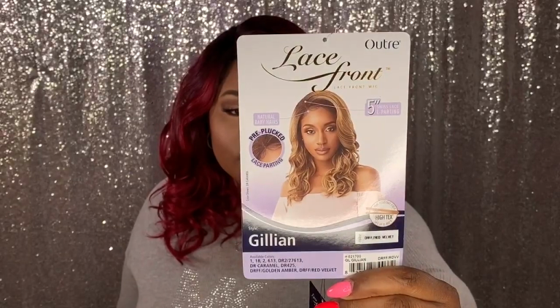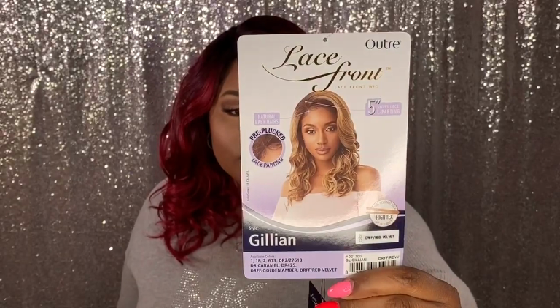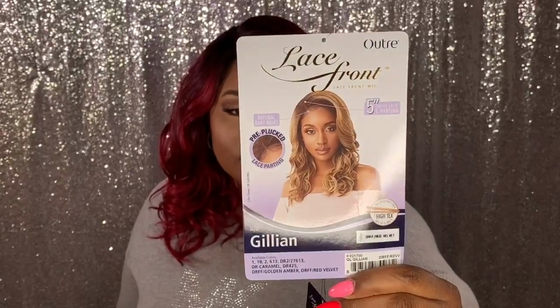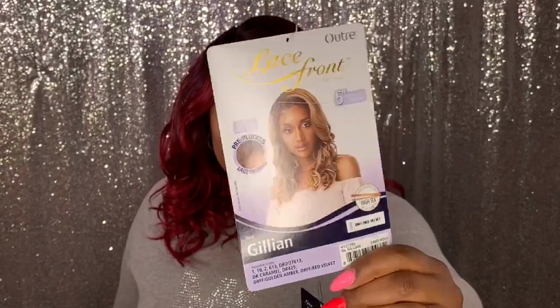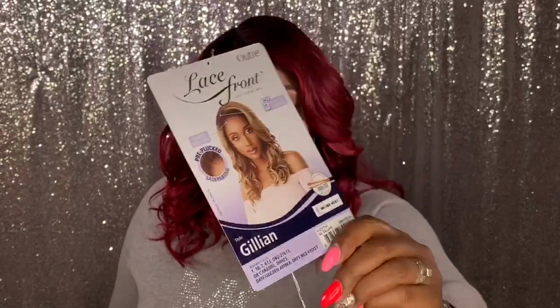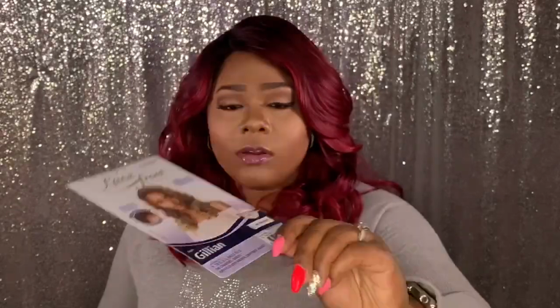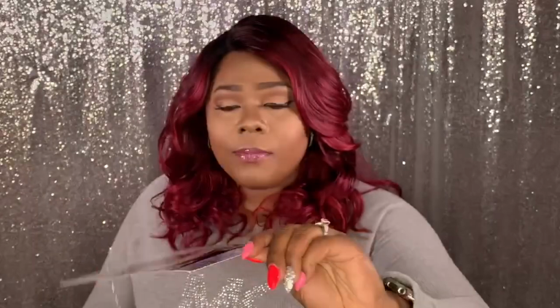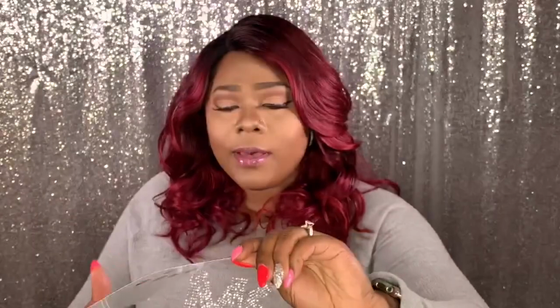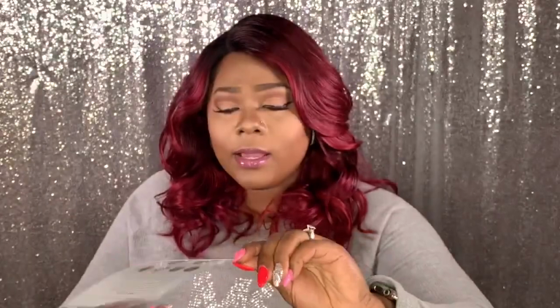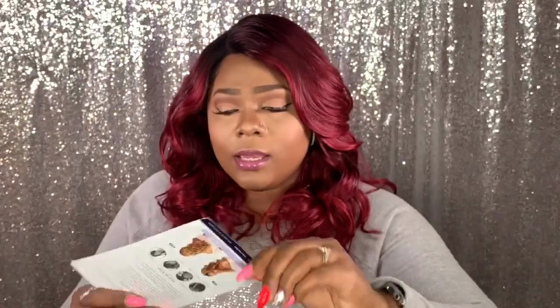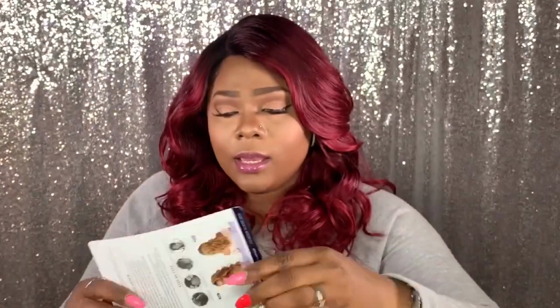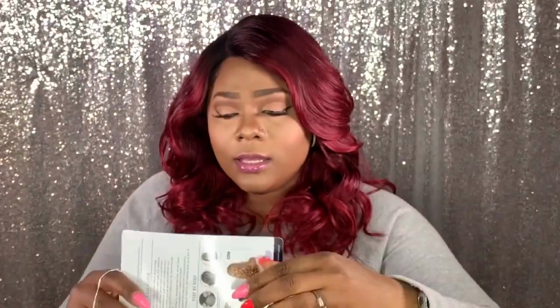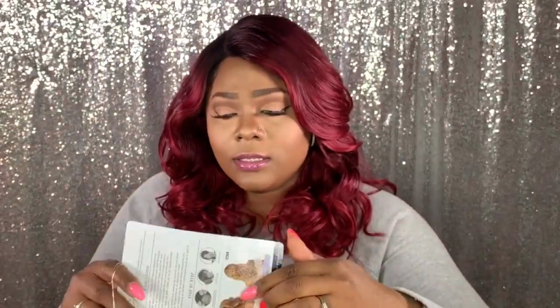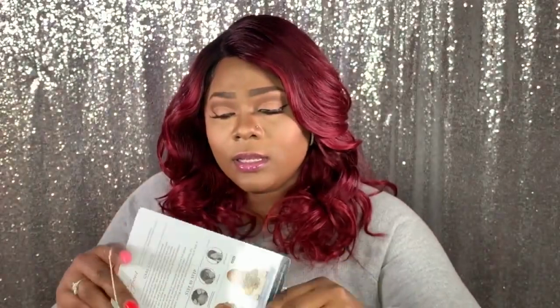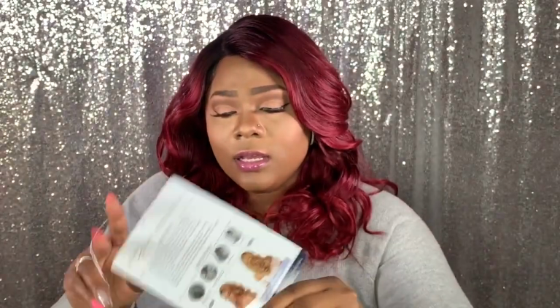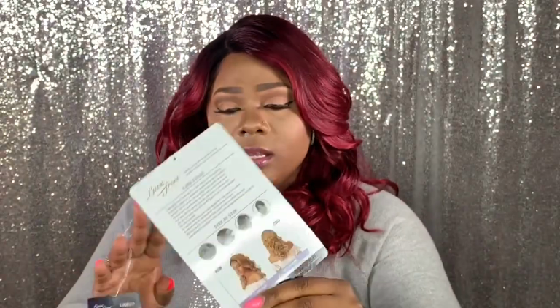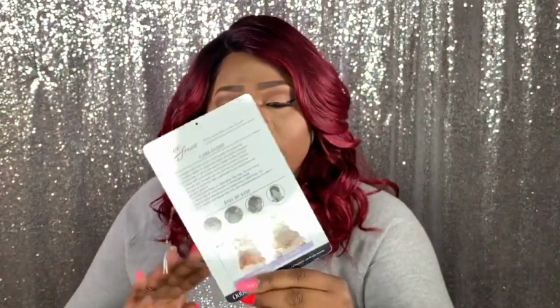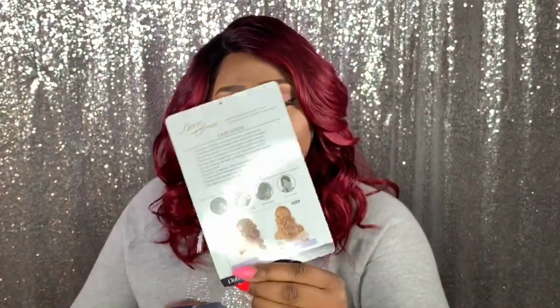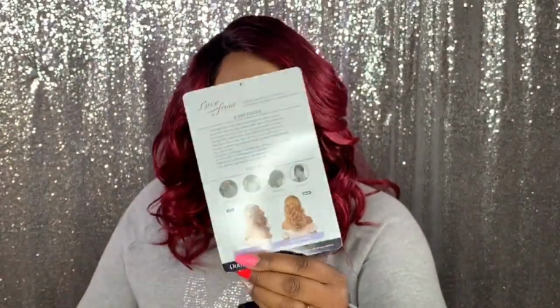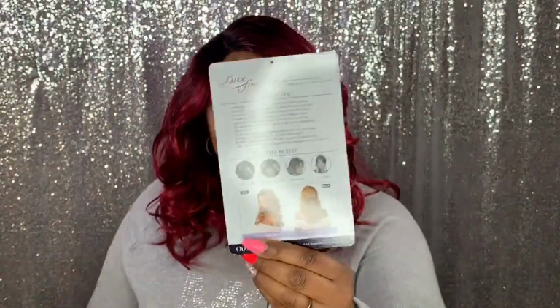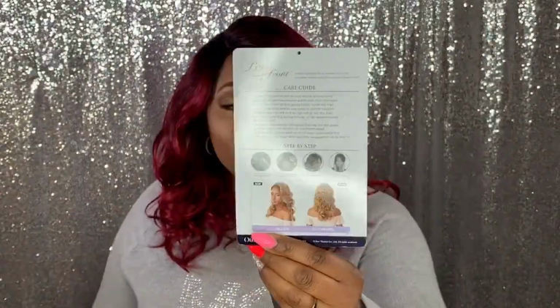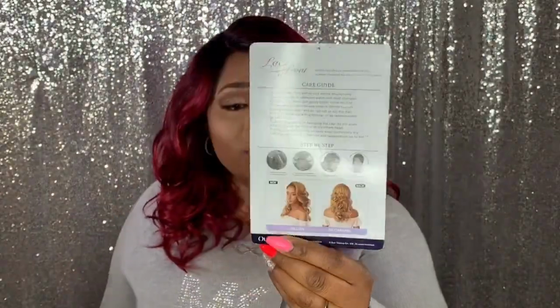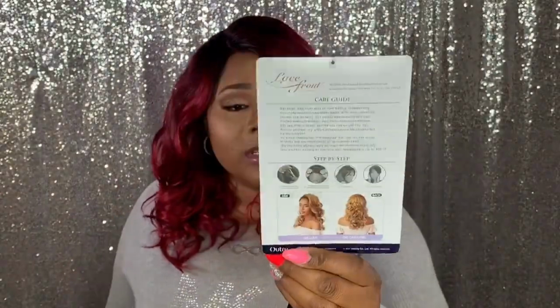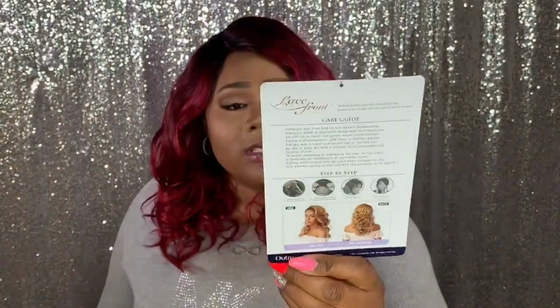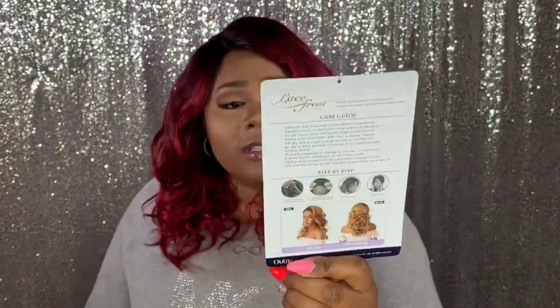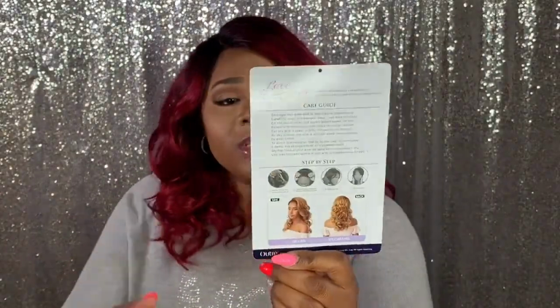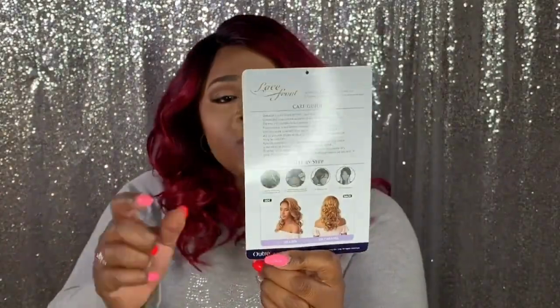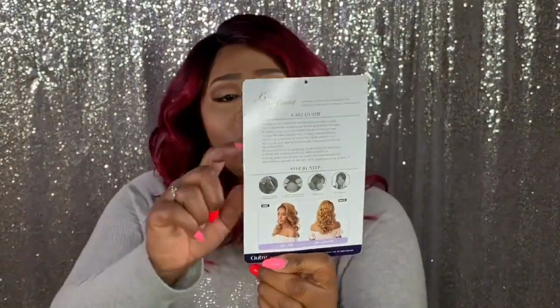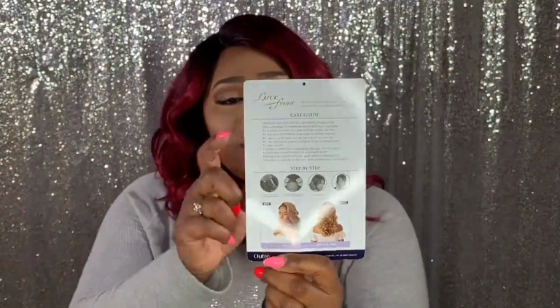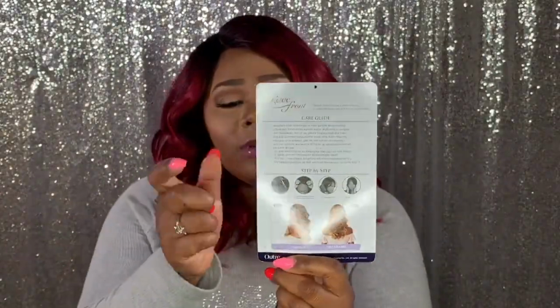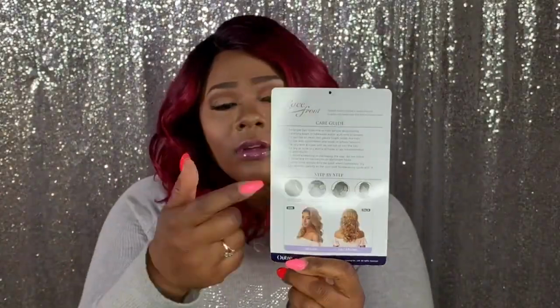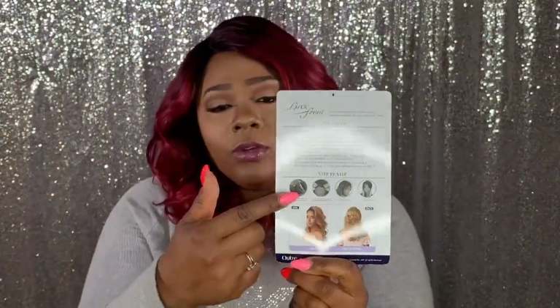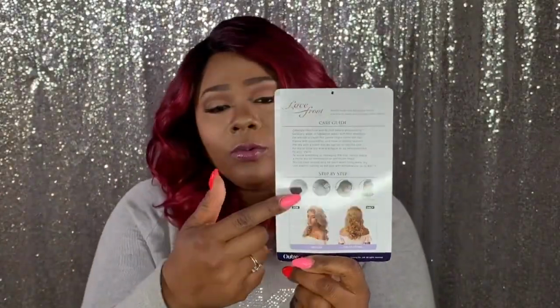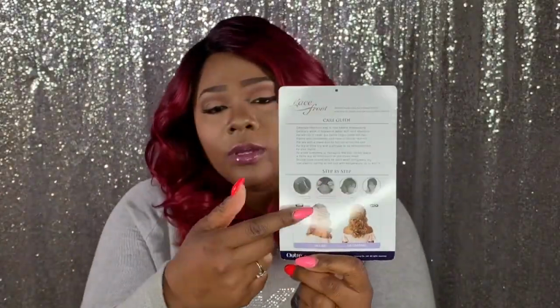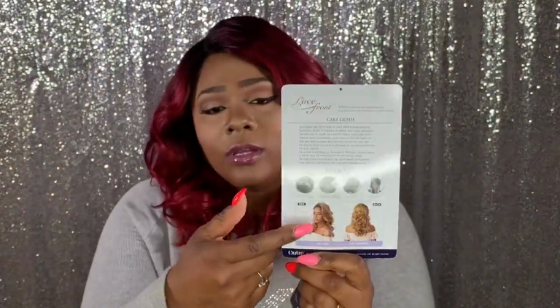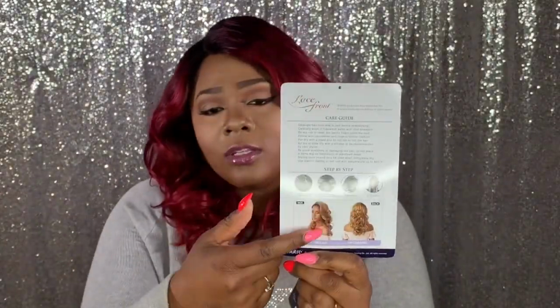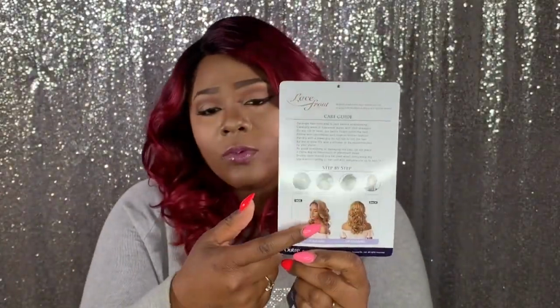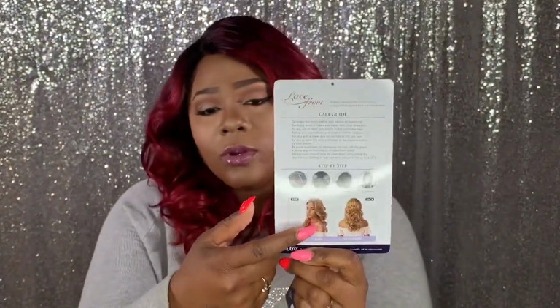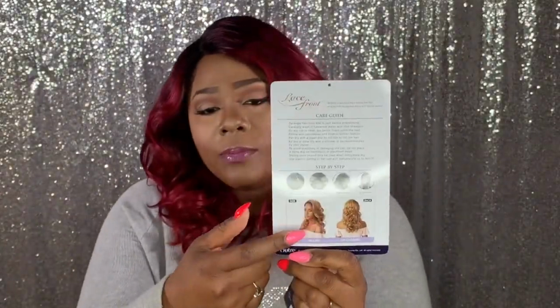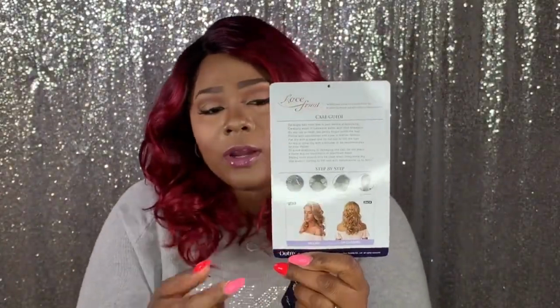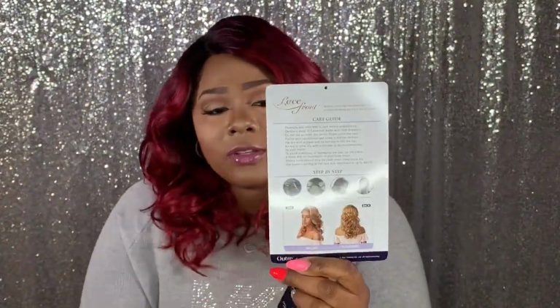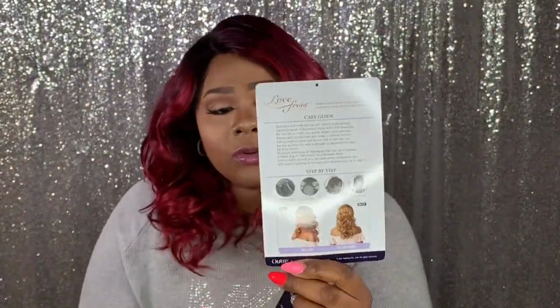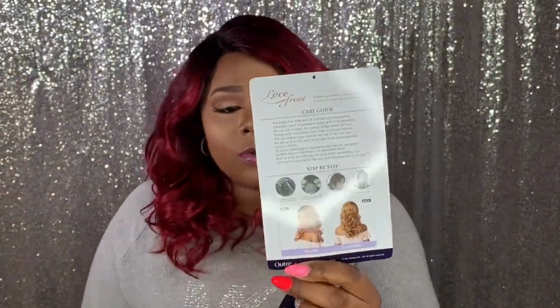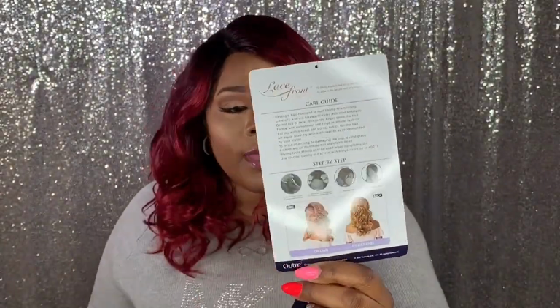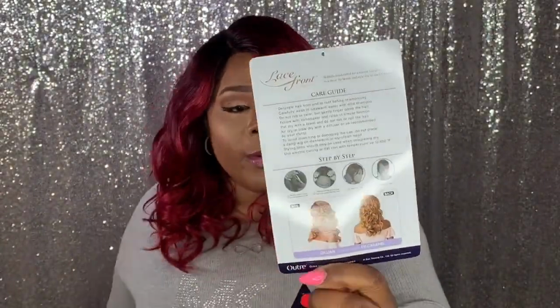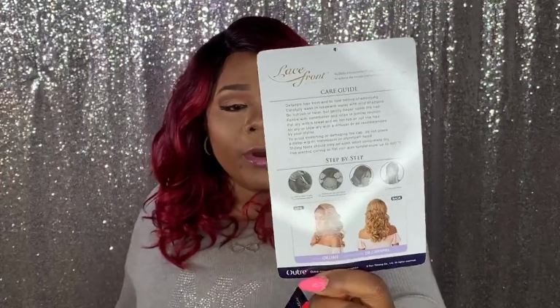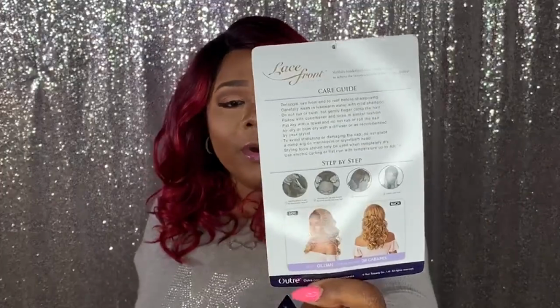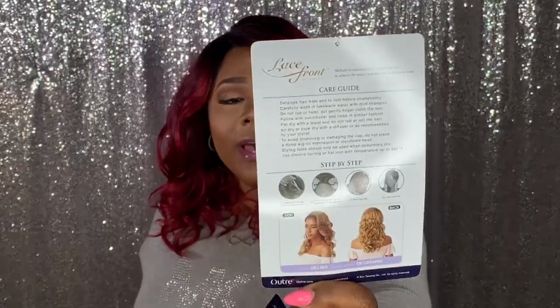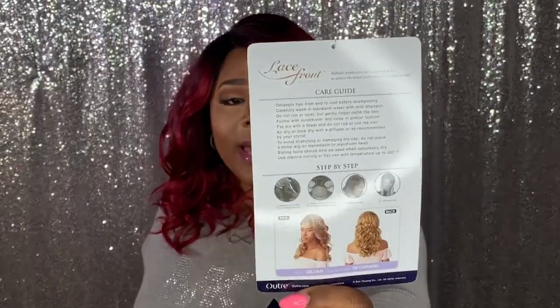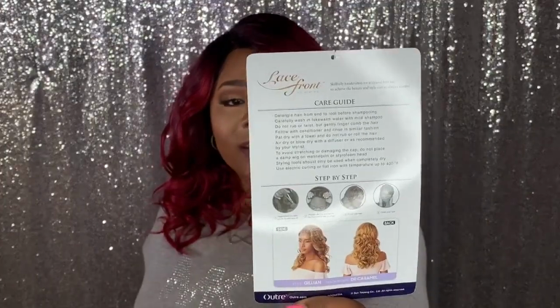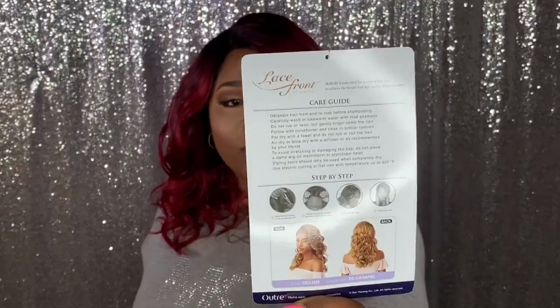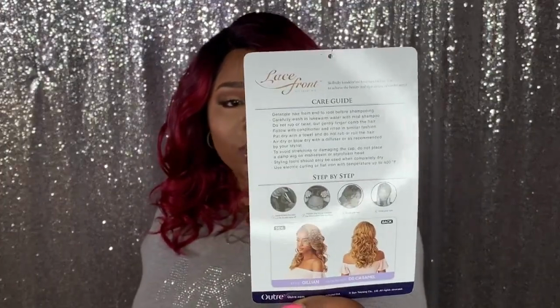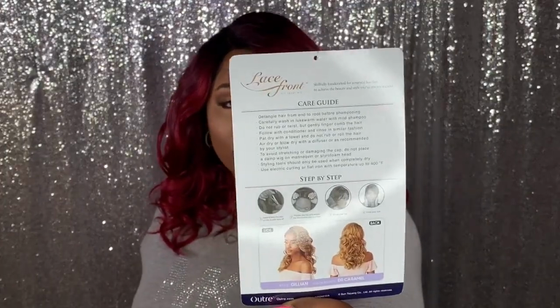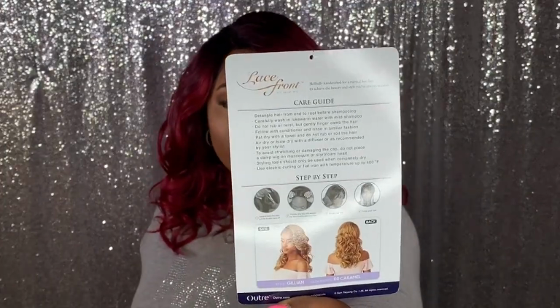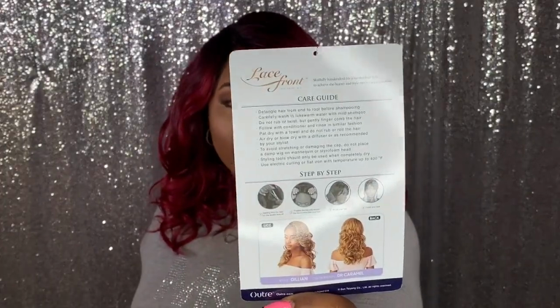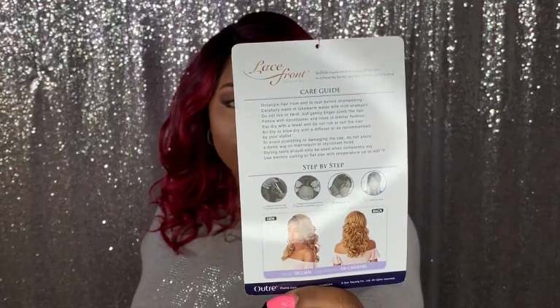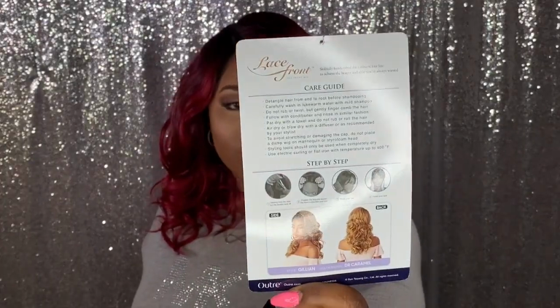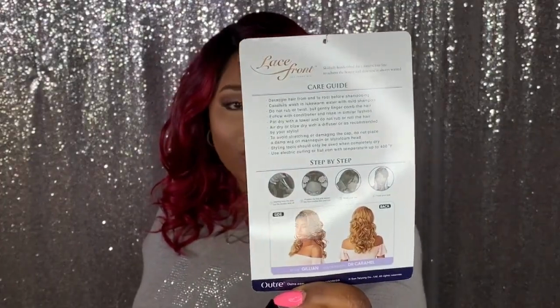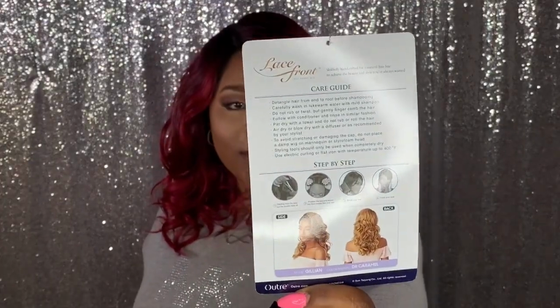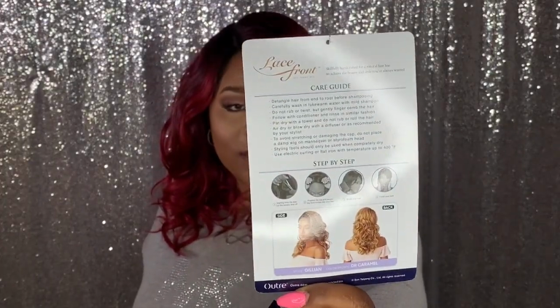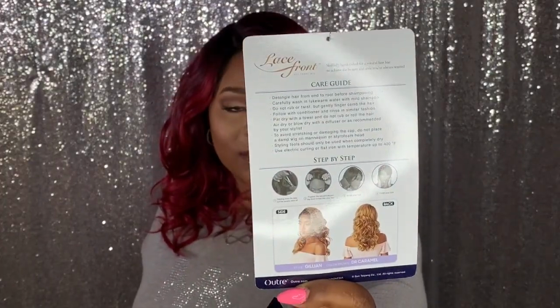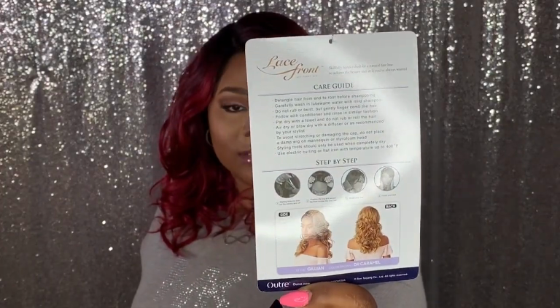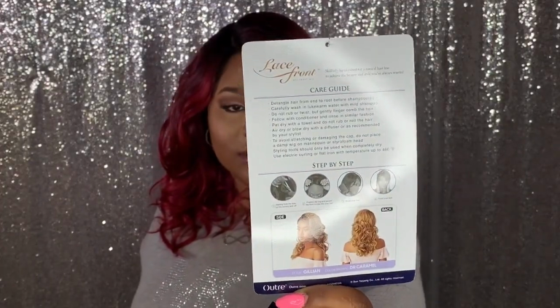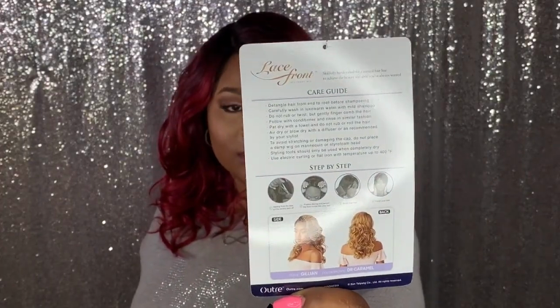On the back it has that caramel. This one on the unit — and this one on the model — is also caramel. That is also a very gorgeous color.